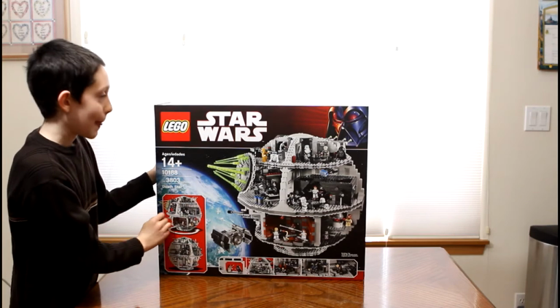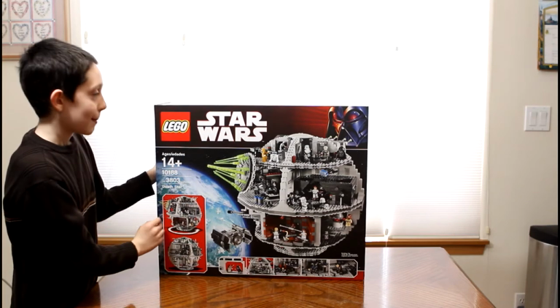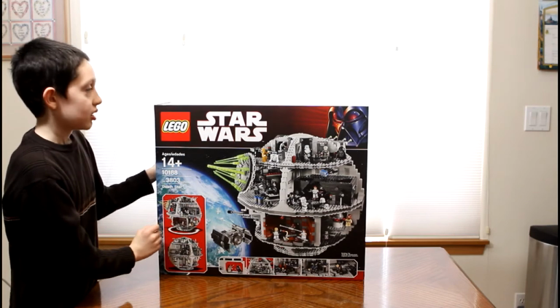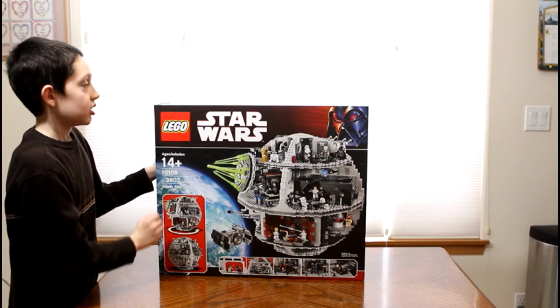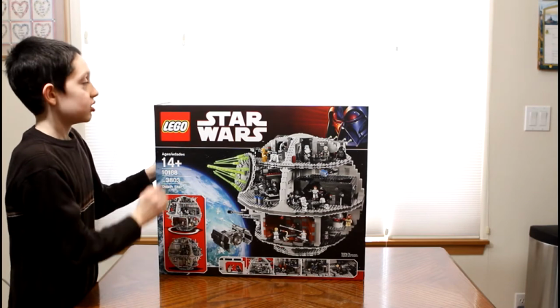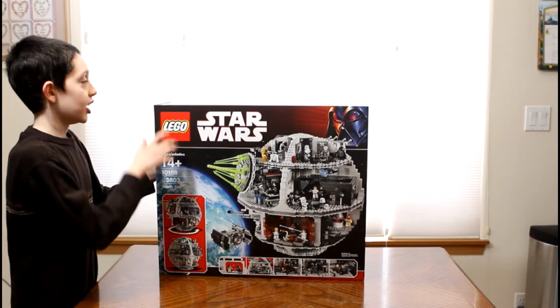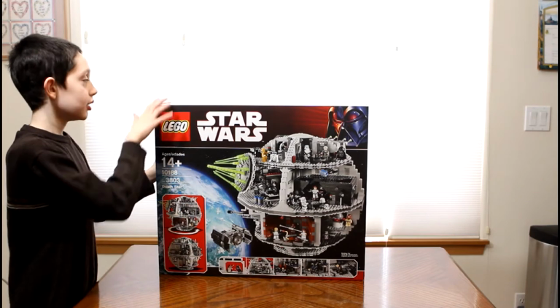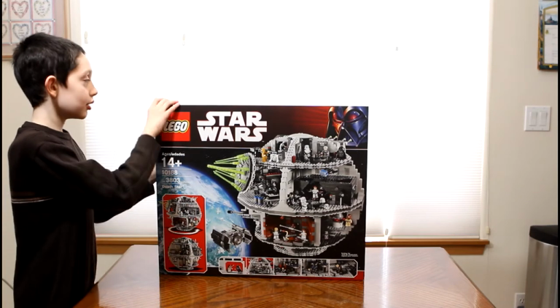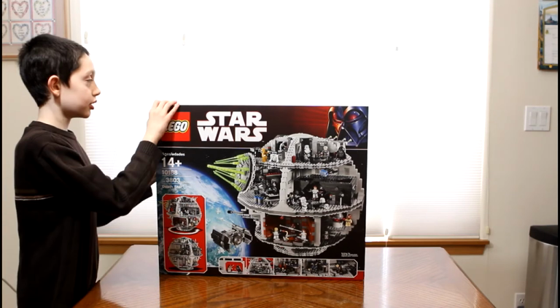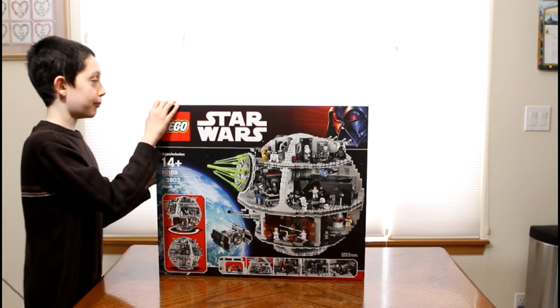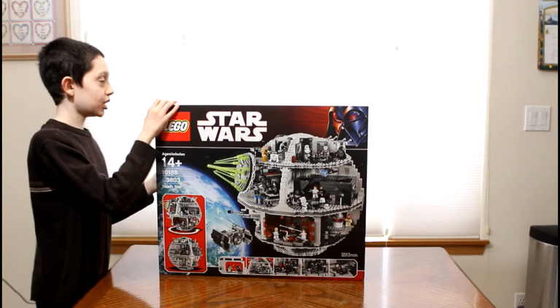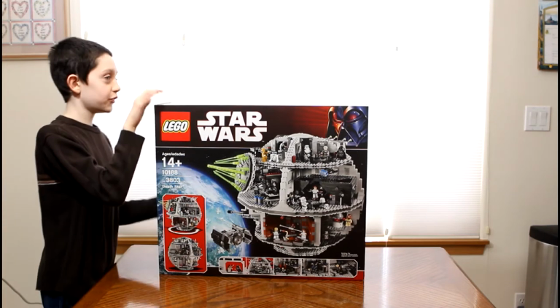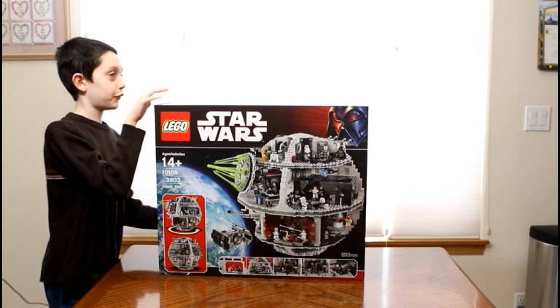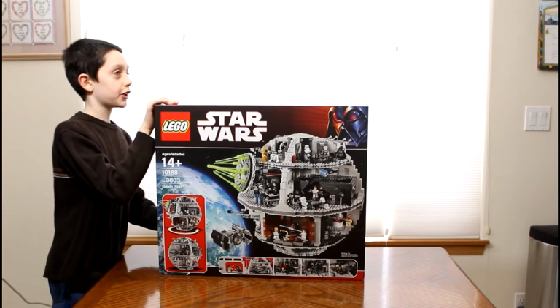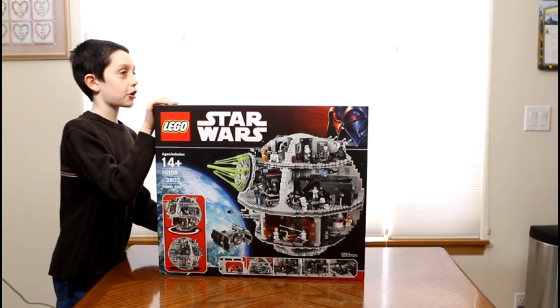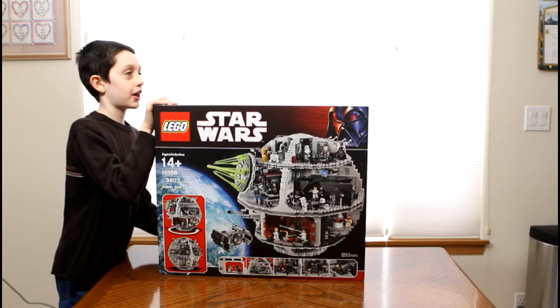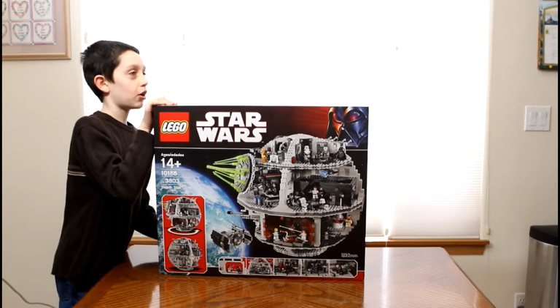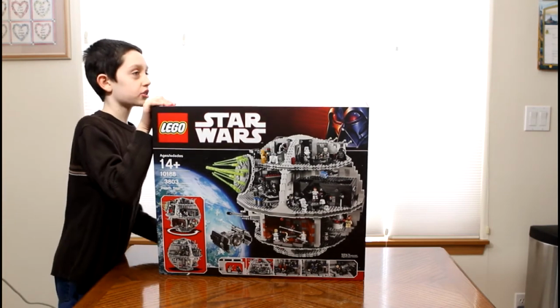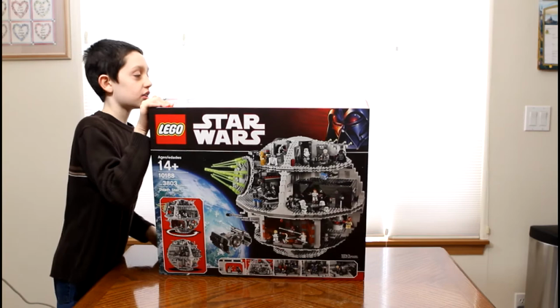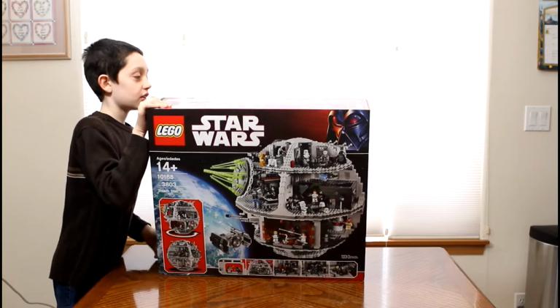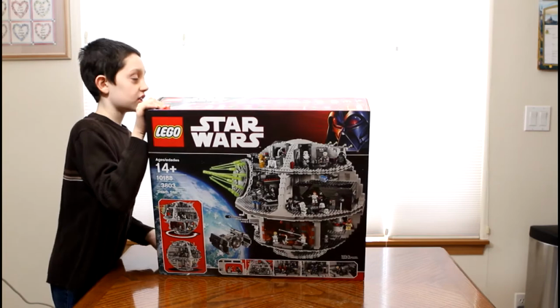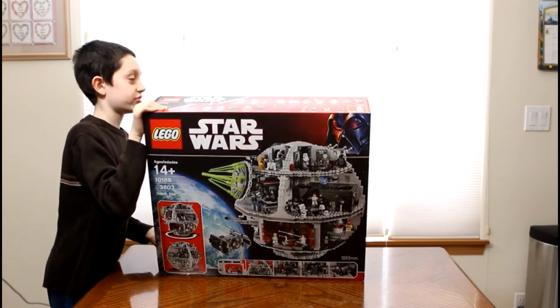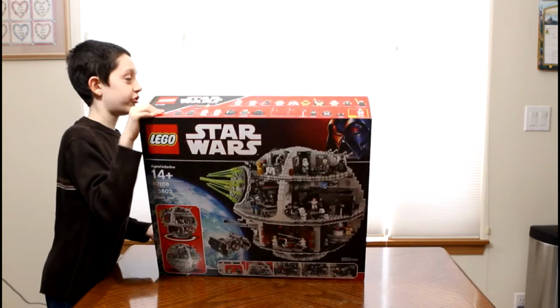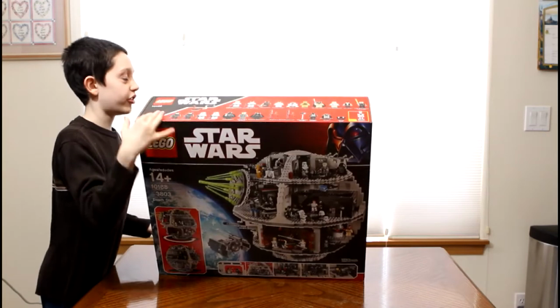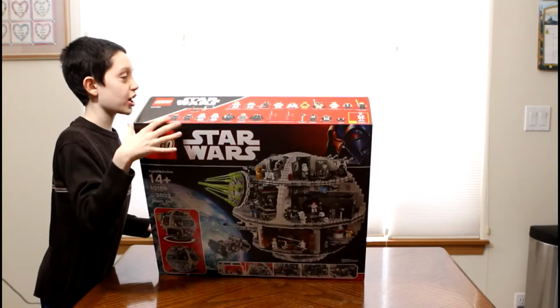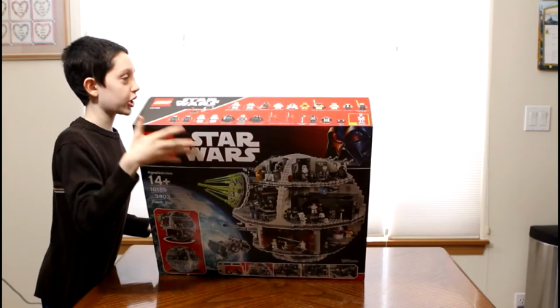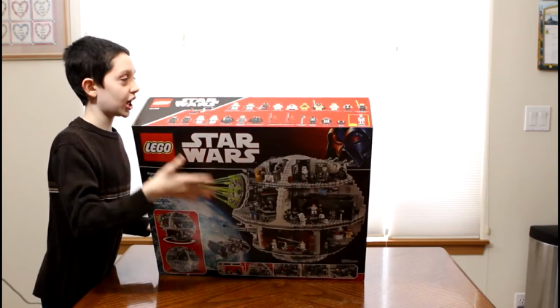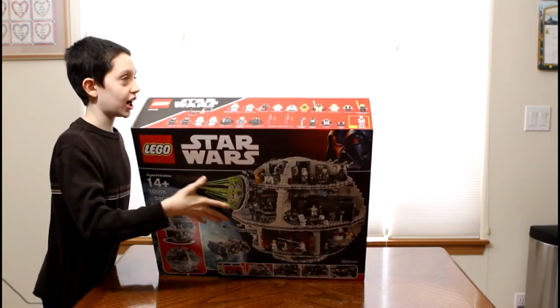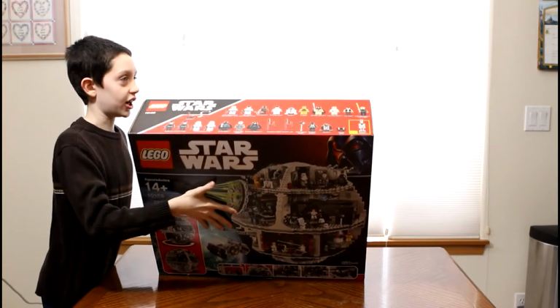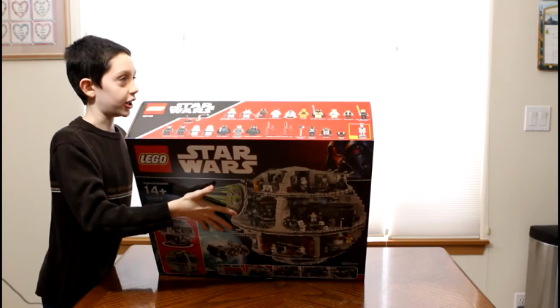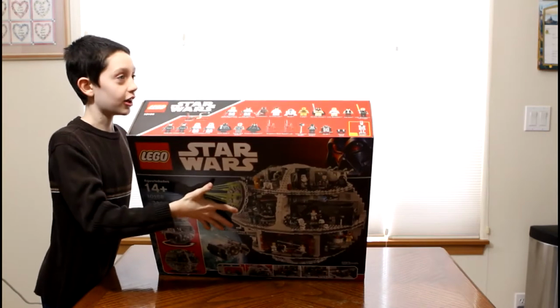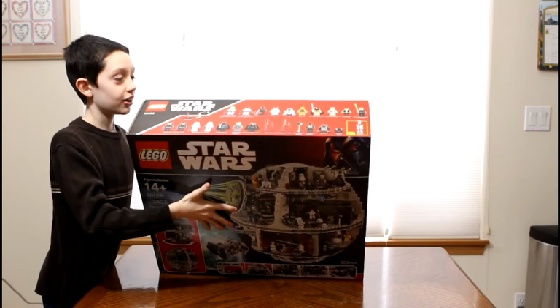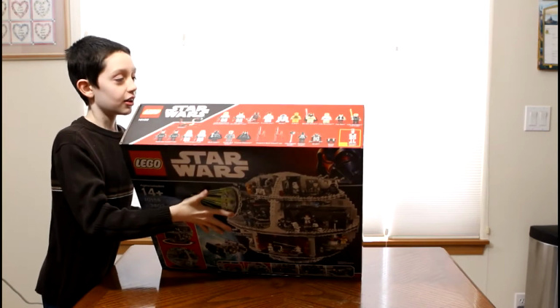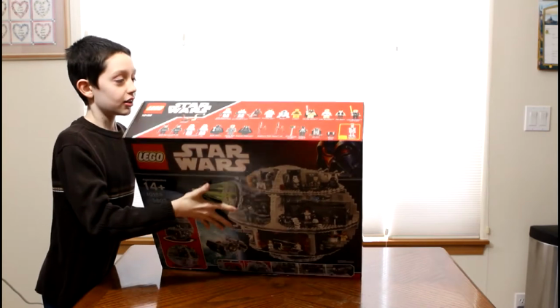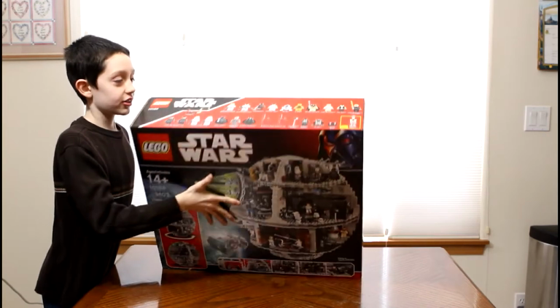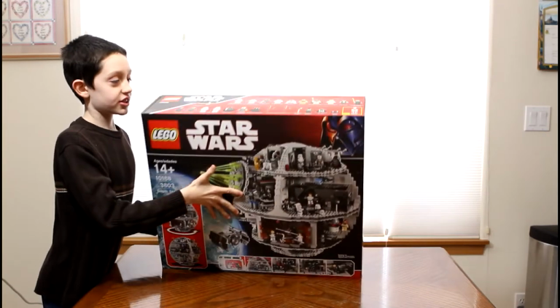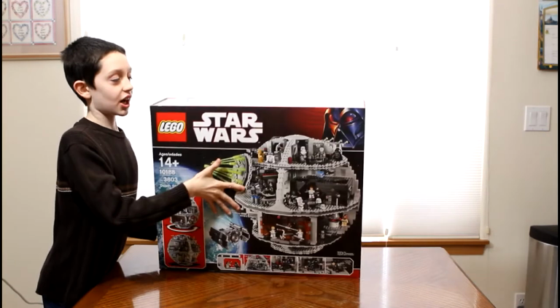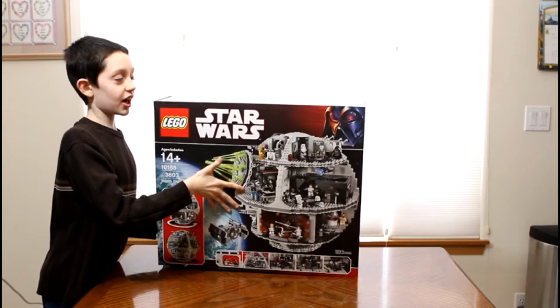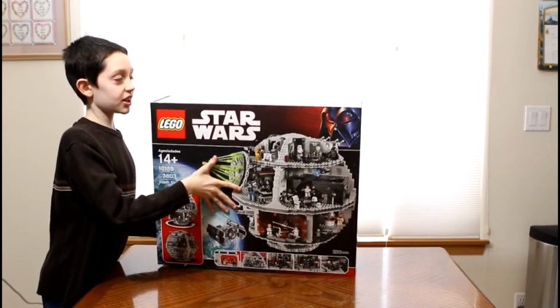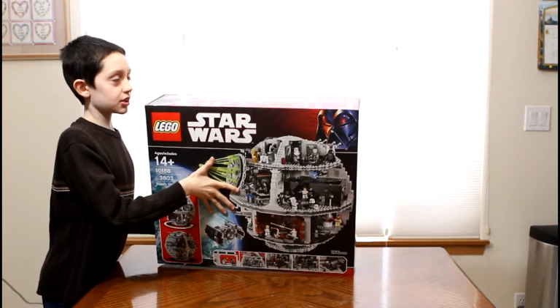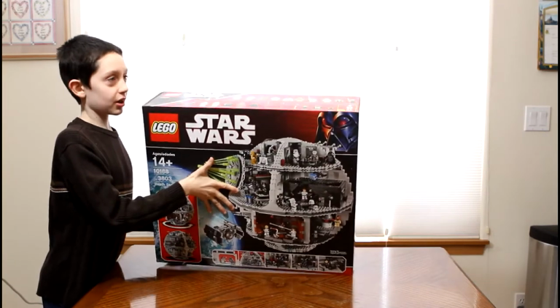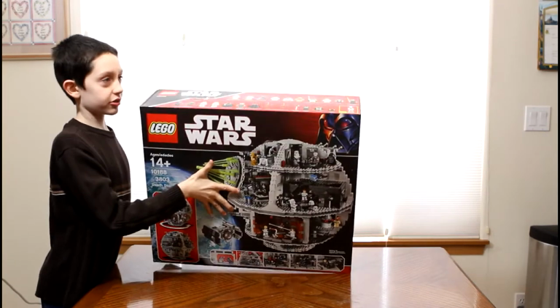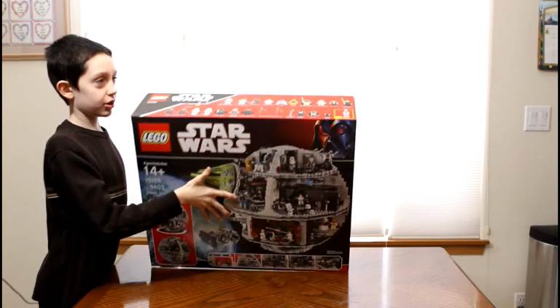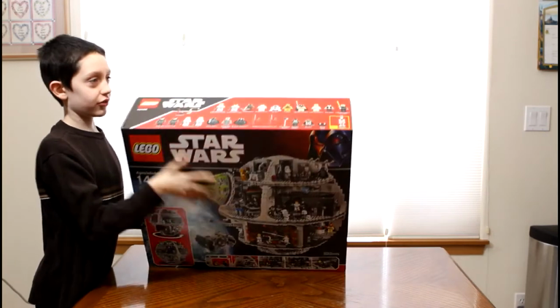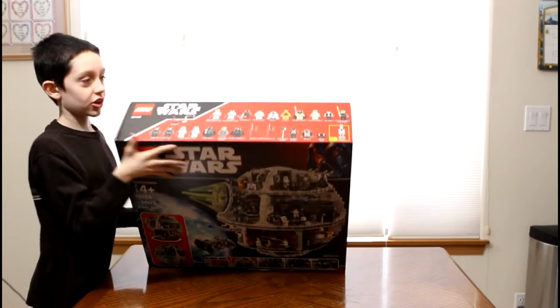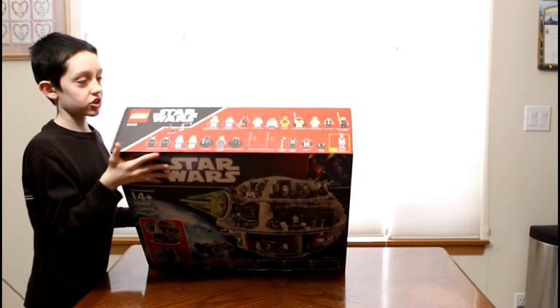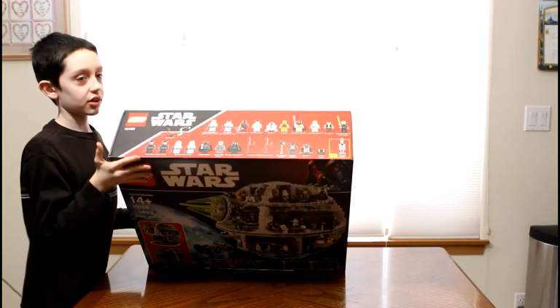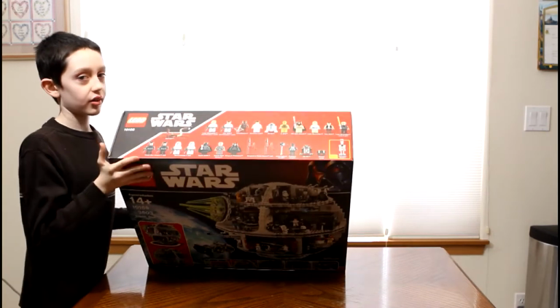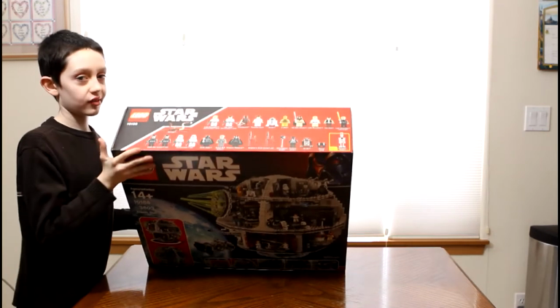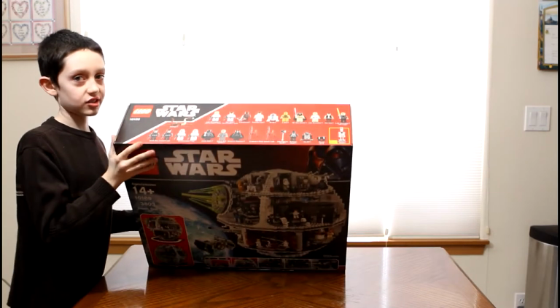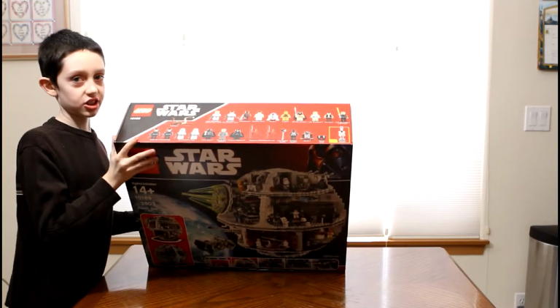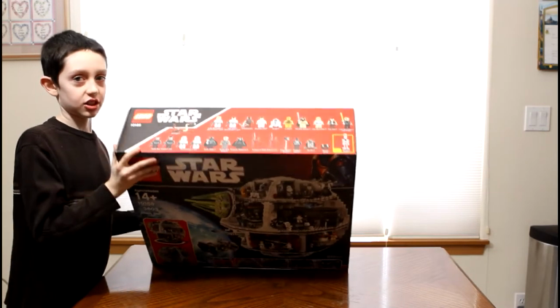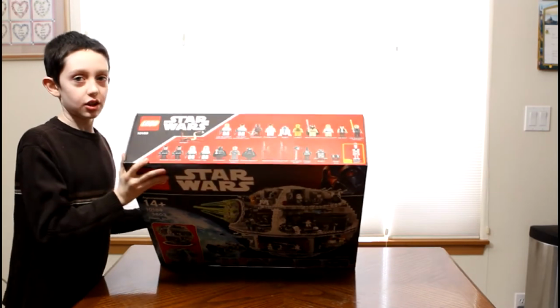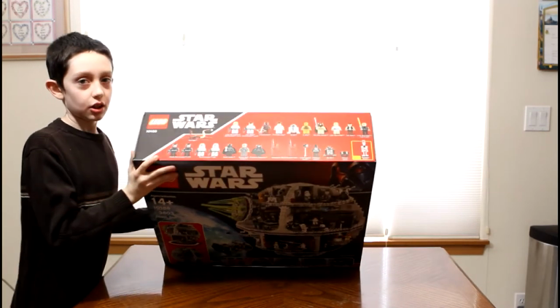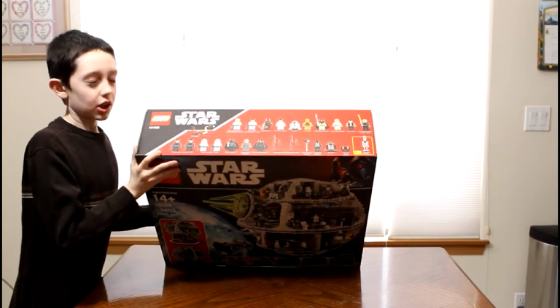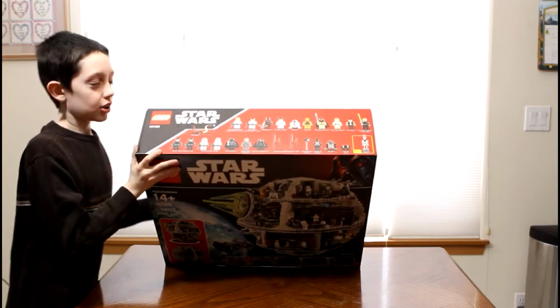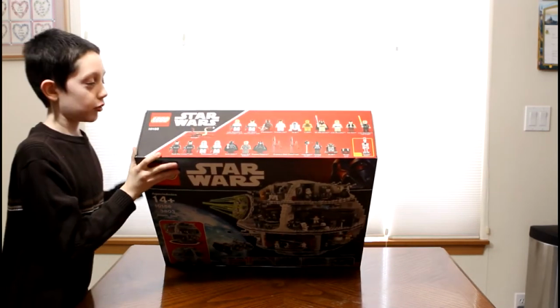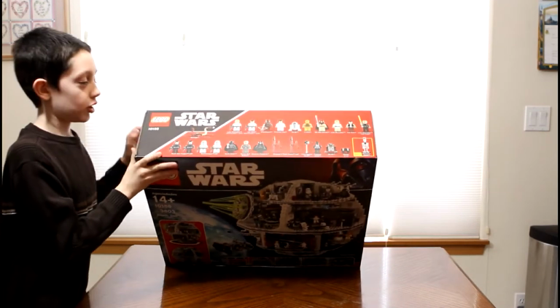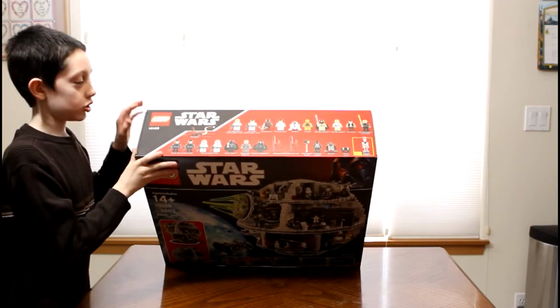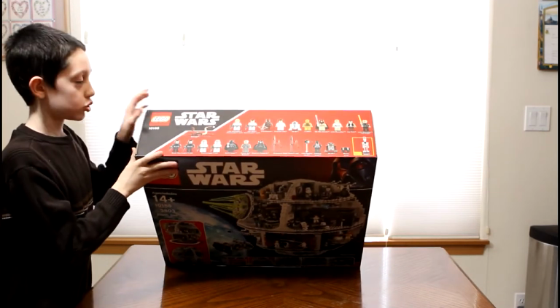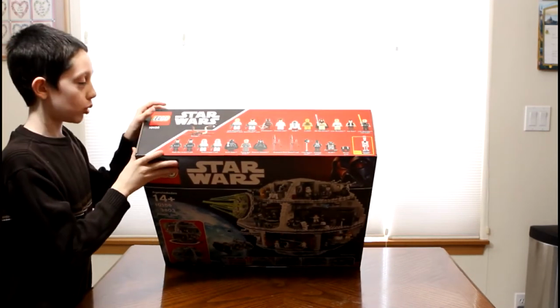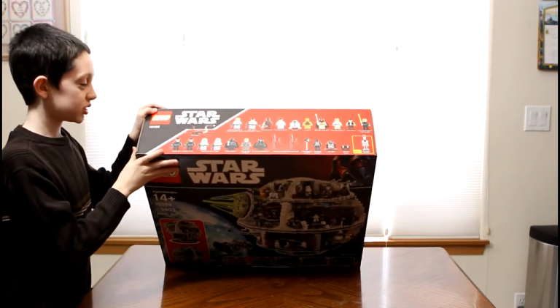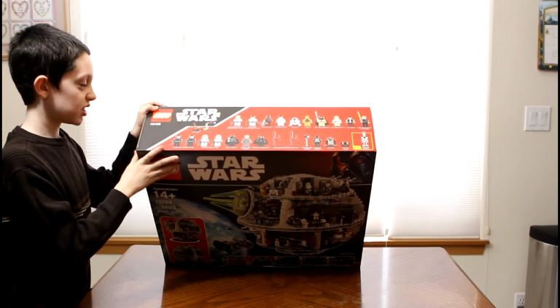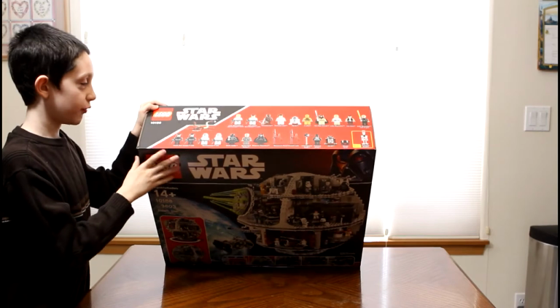The minifigure count is very high — it's the highest amount of minifigures I've ever seen. 25!